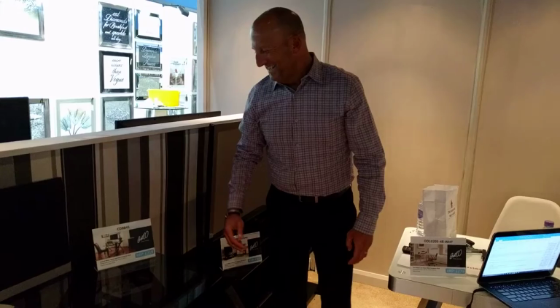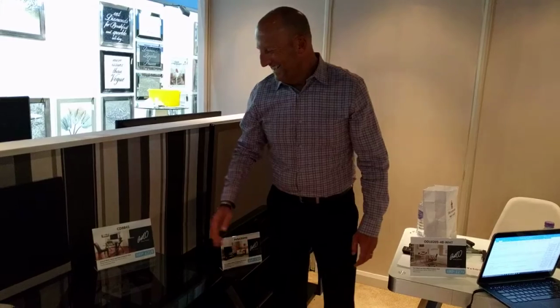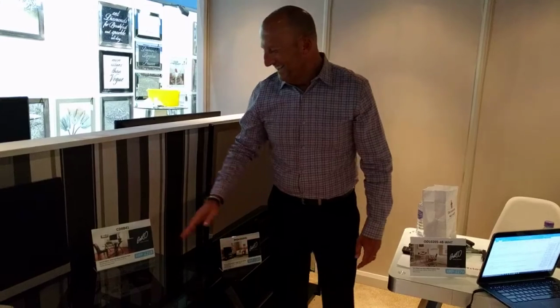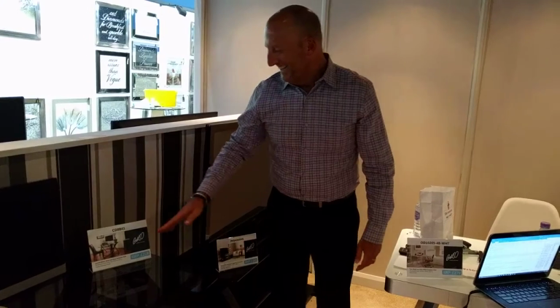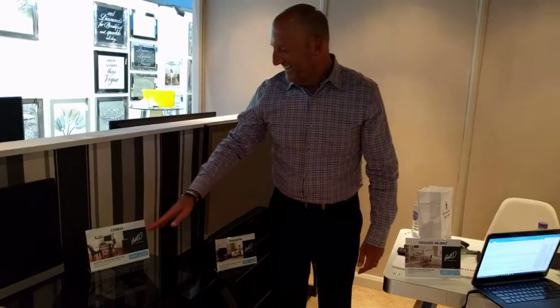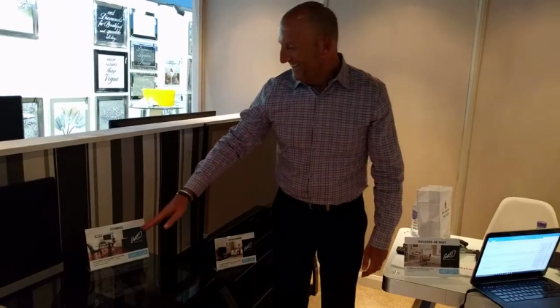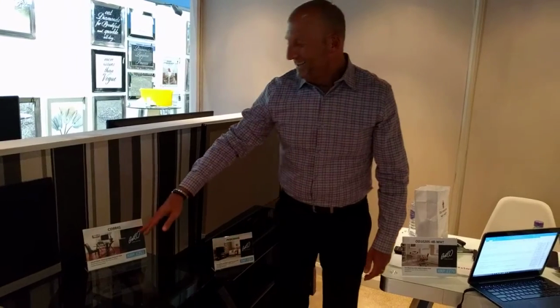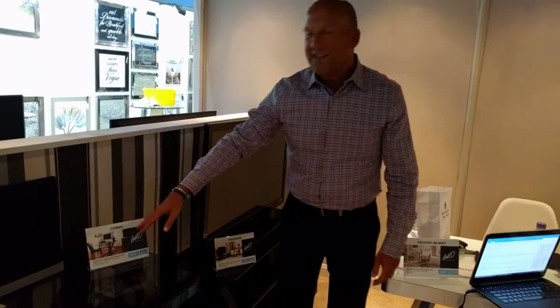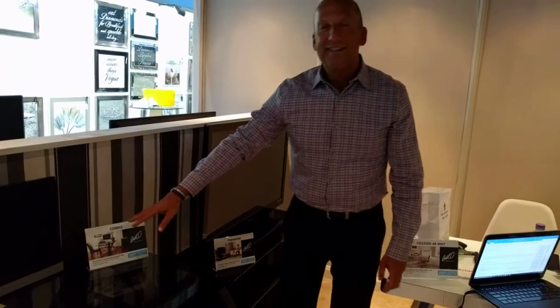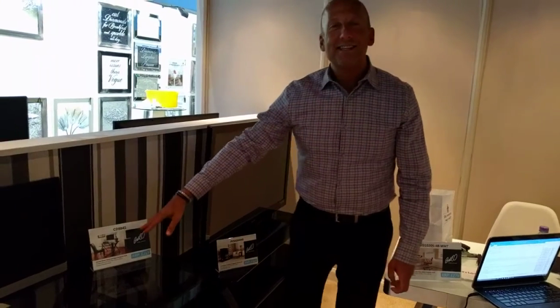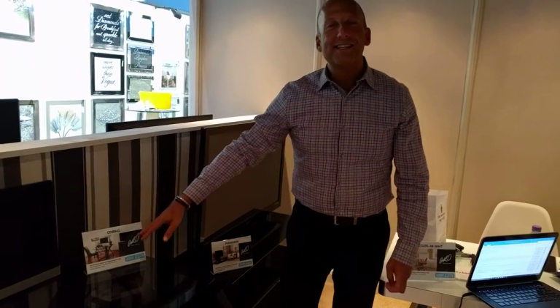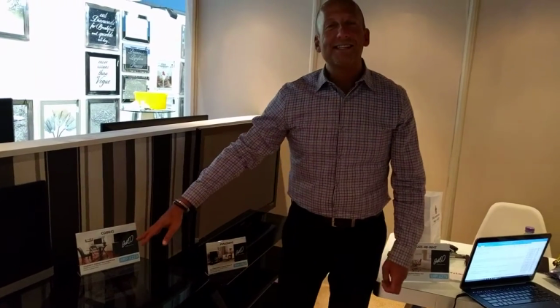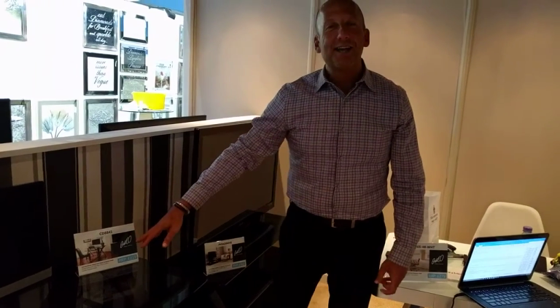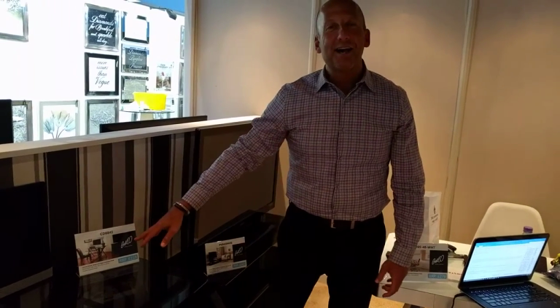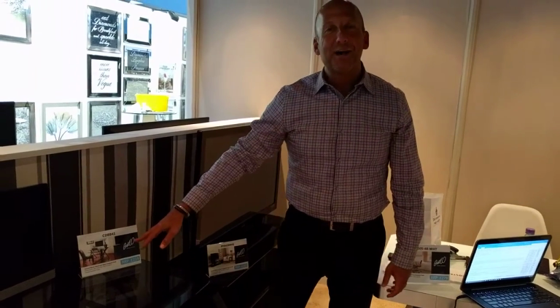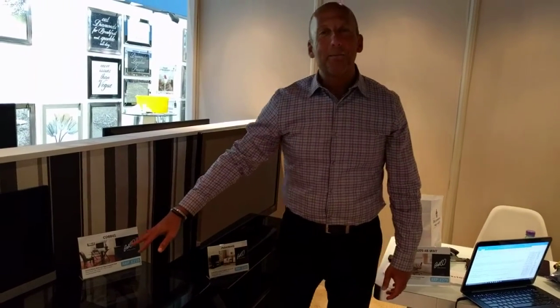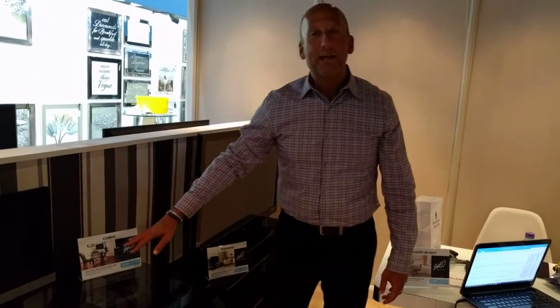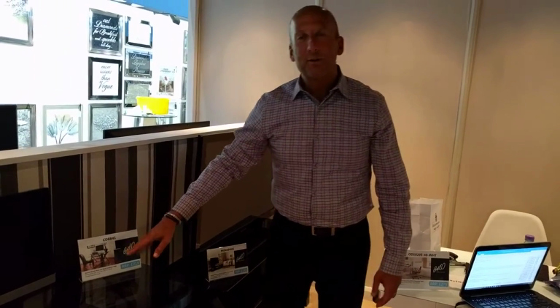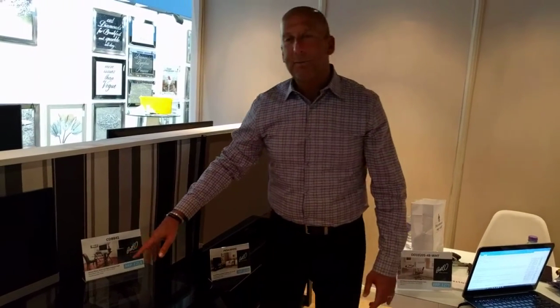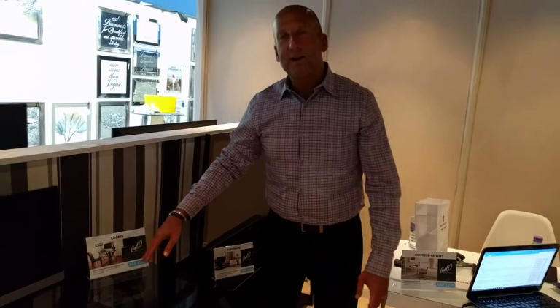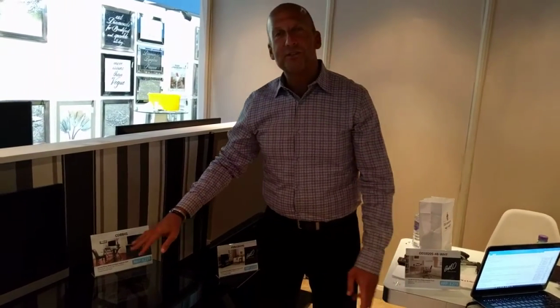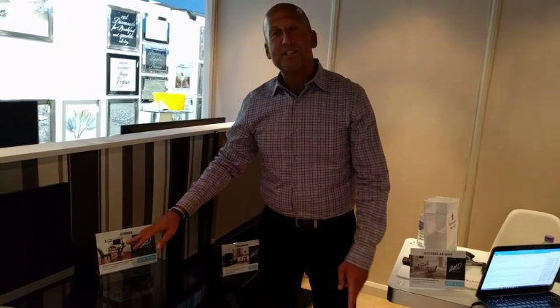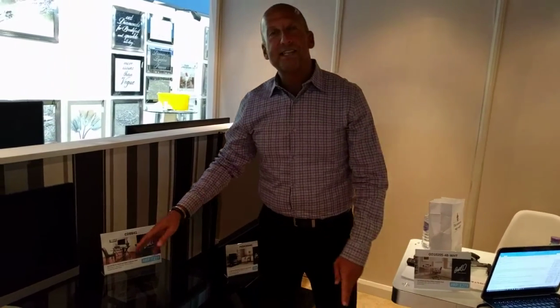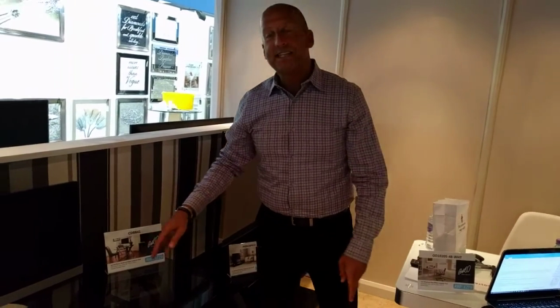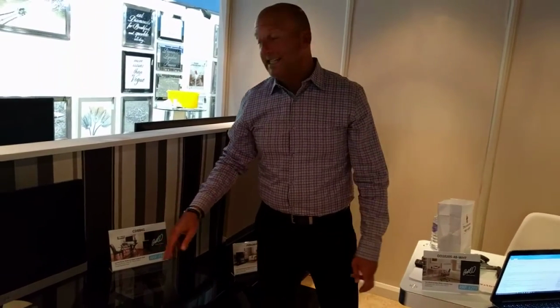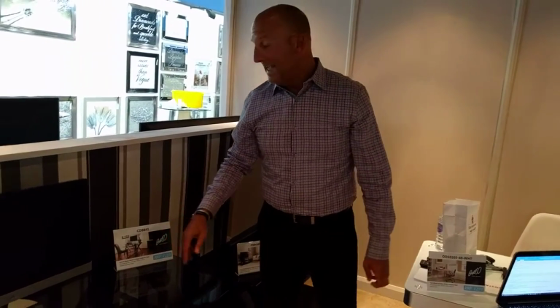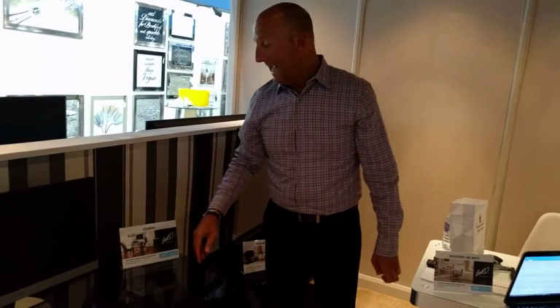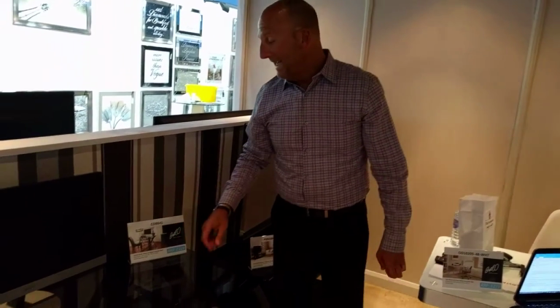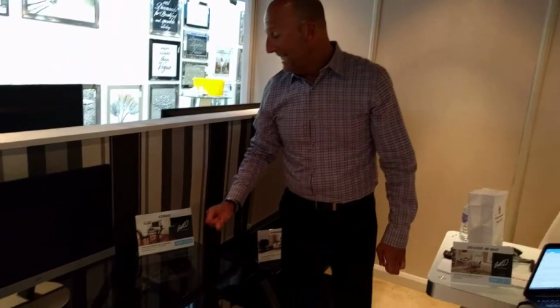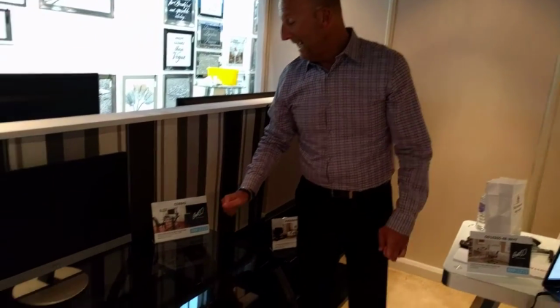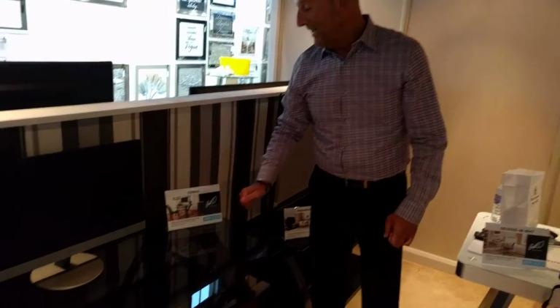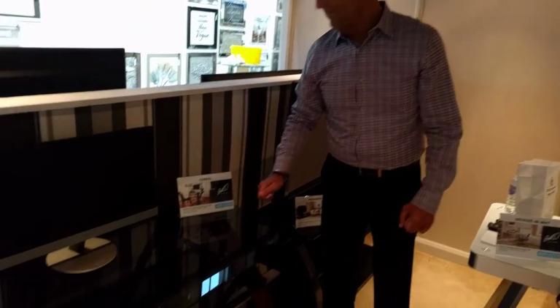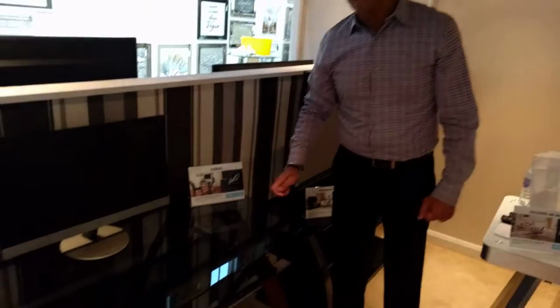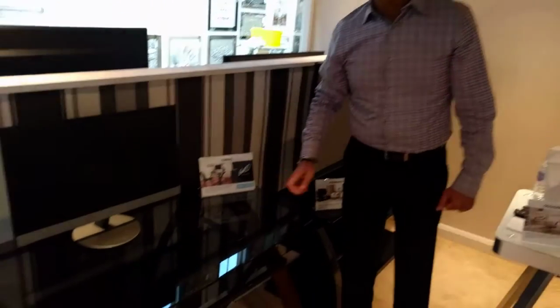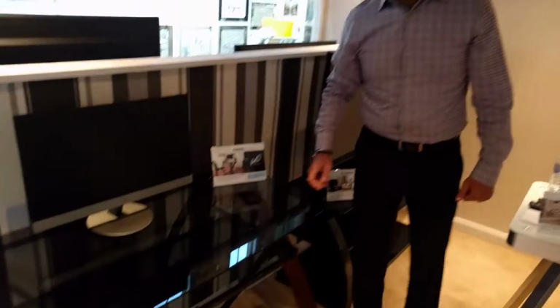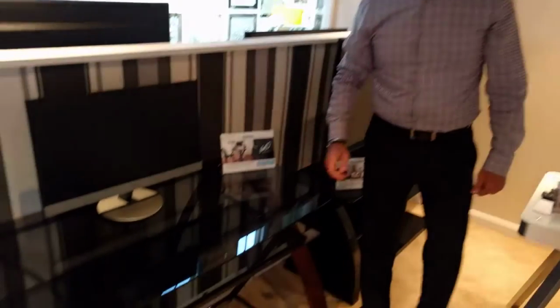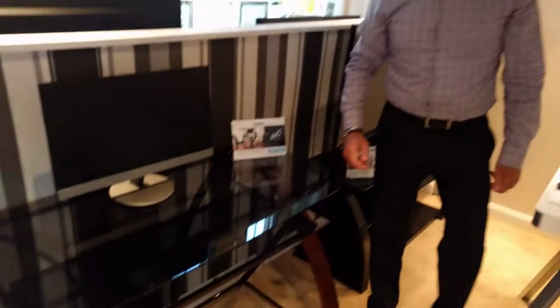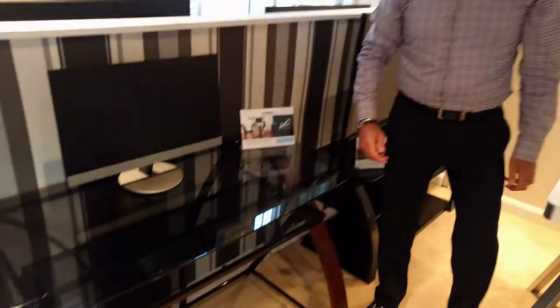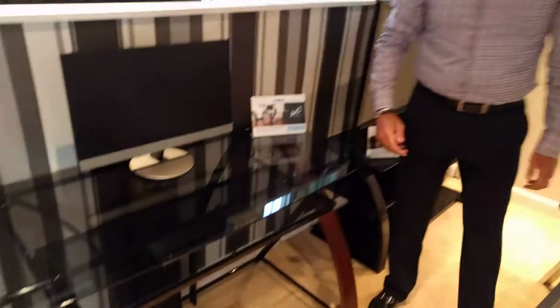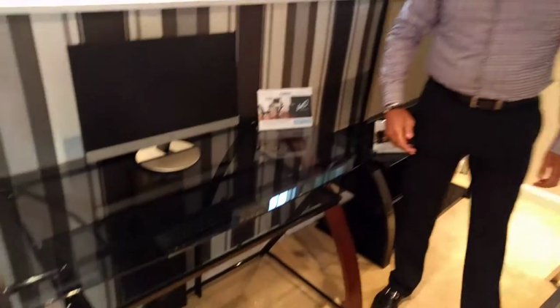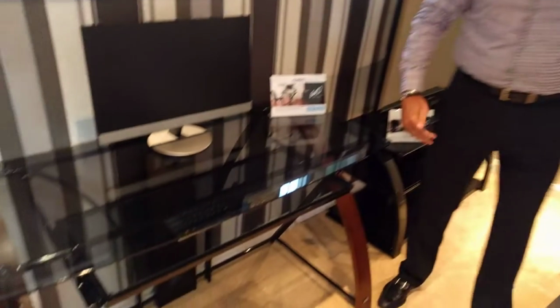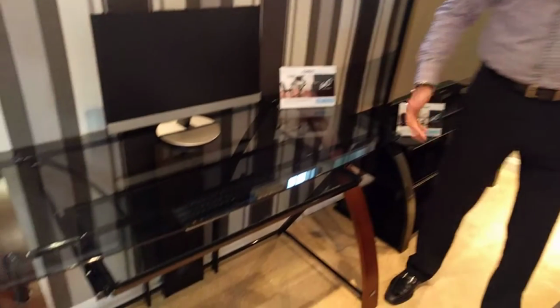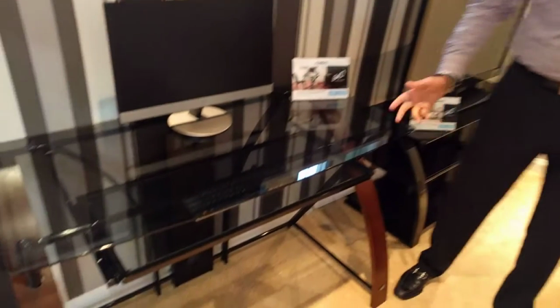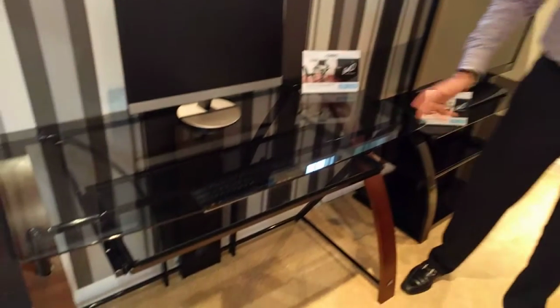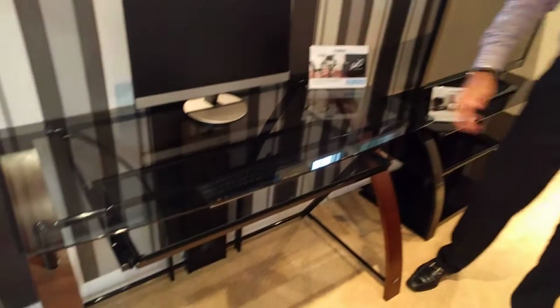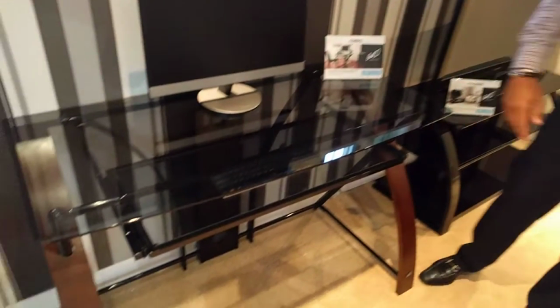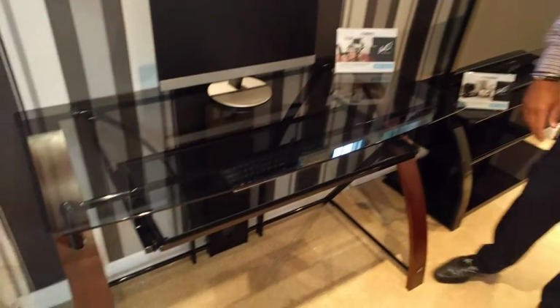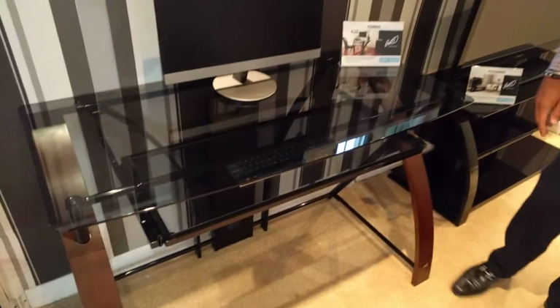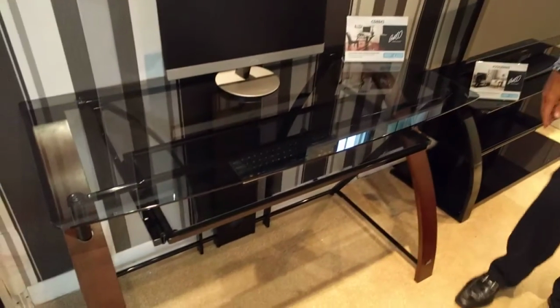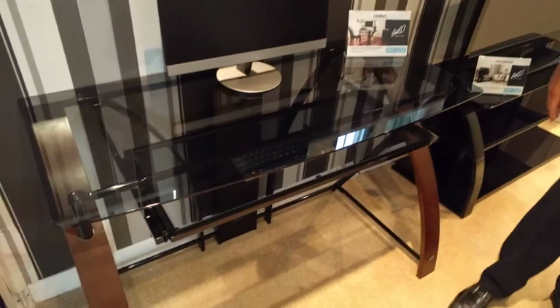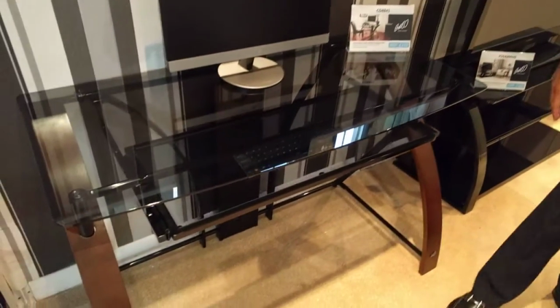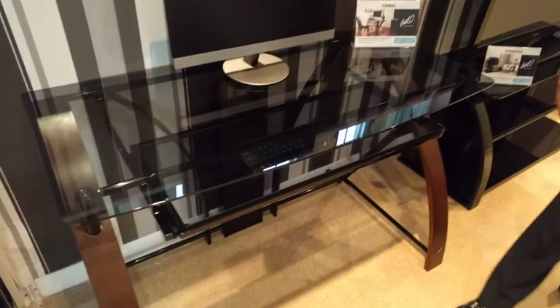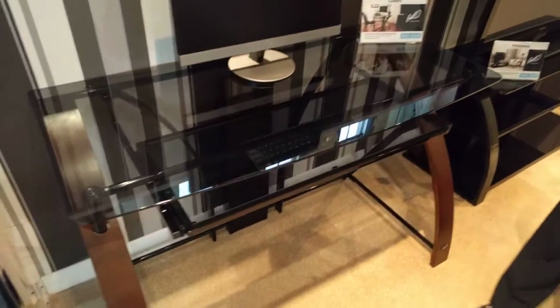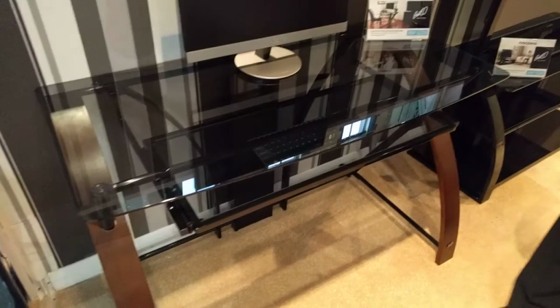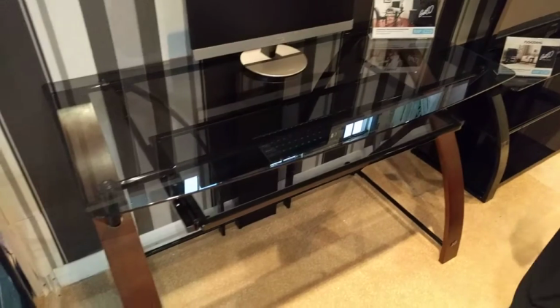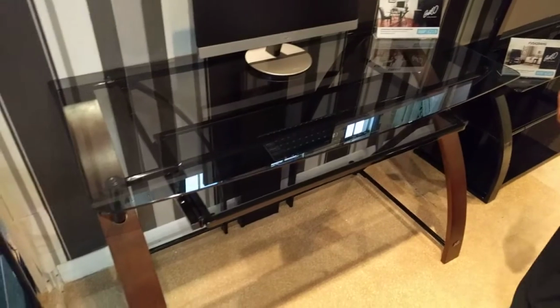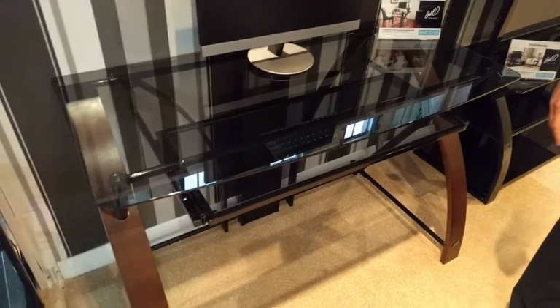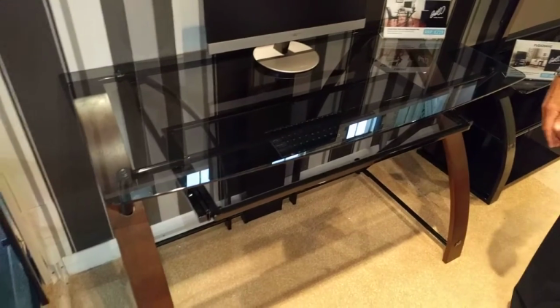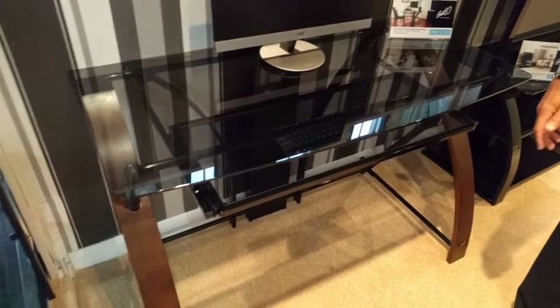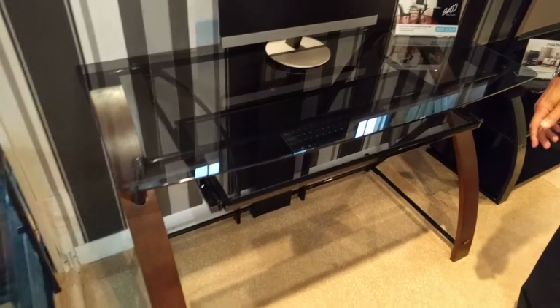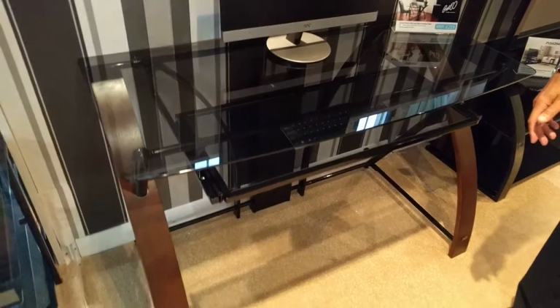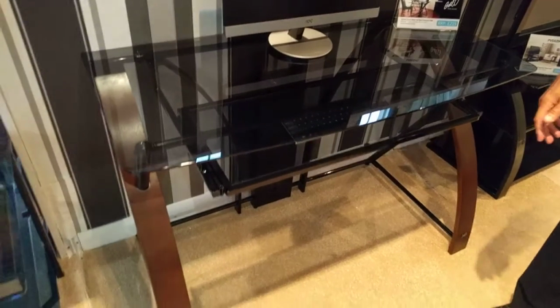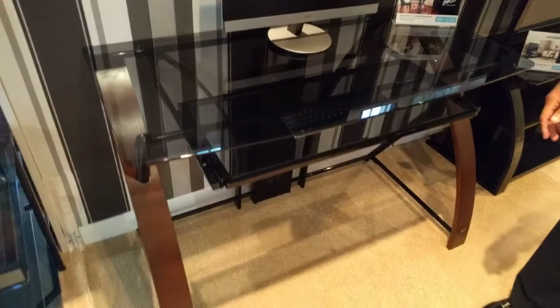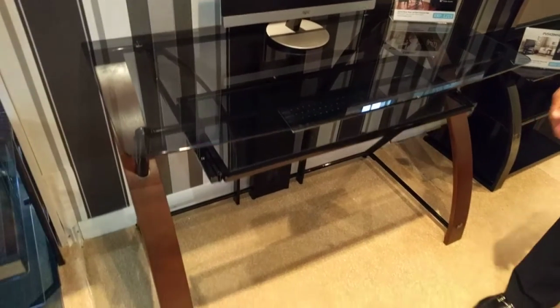This is a Bello model CD 8841. It's a small home office desk.